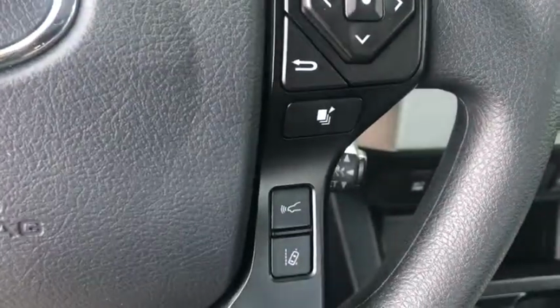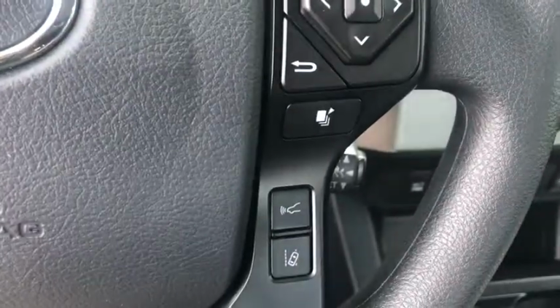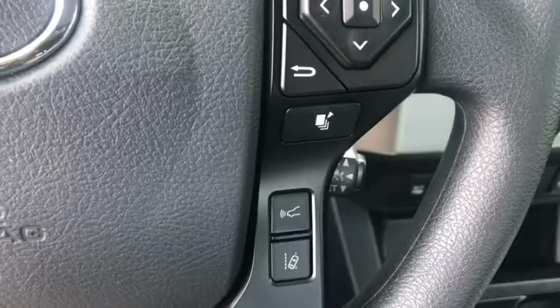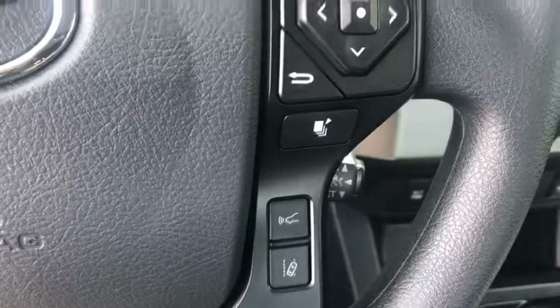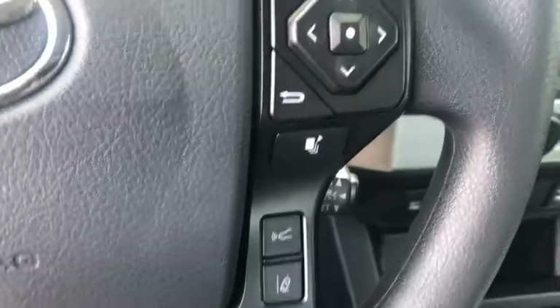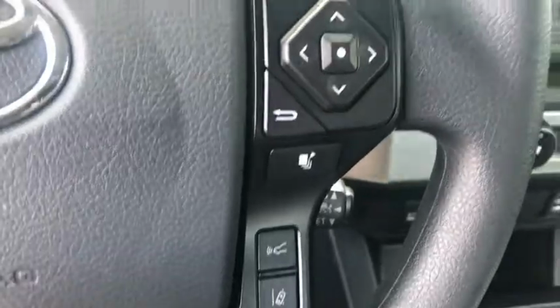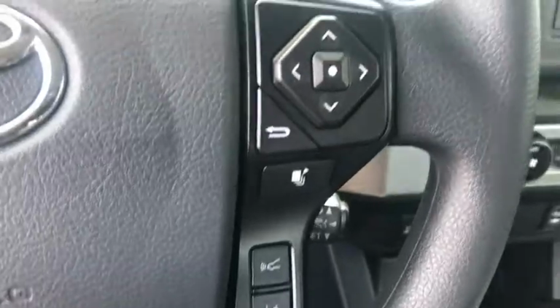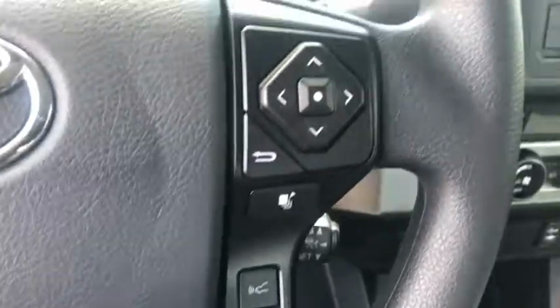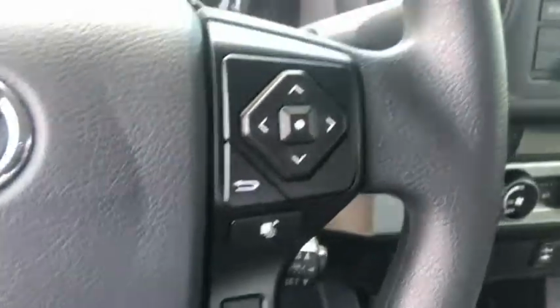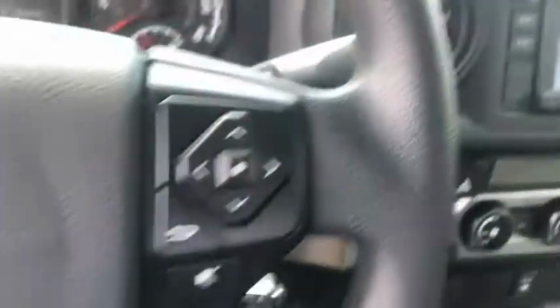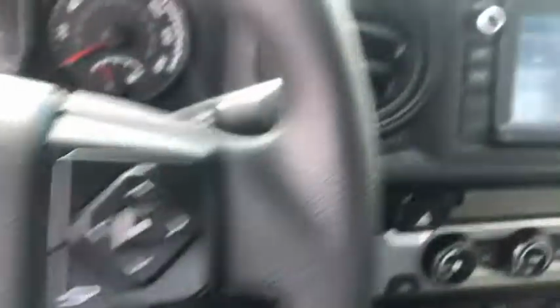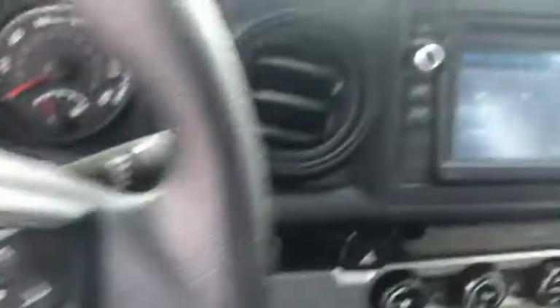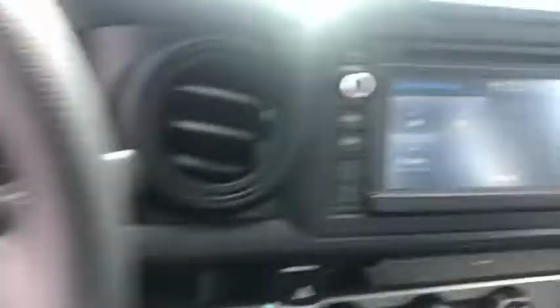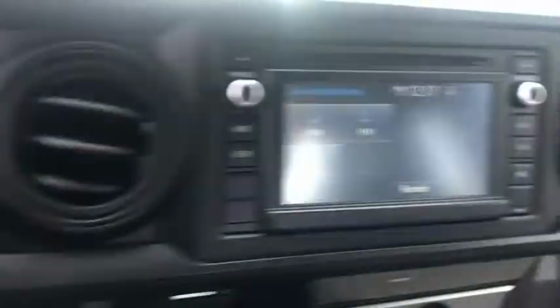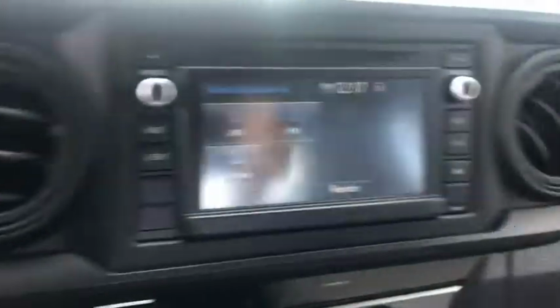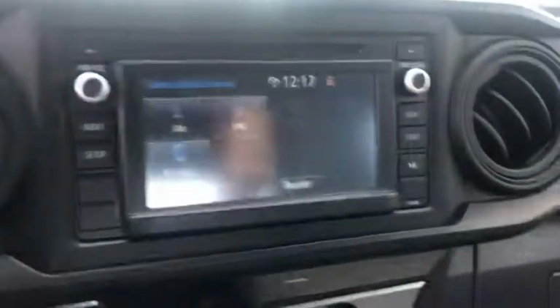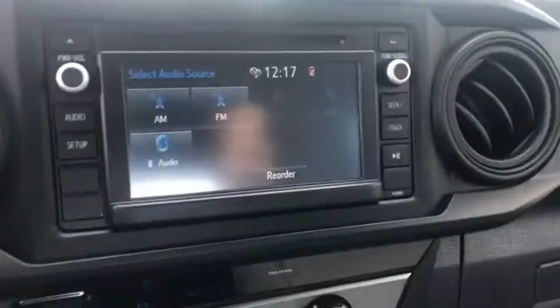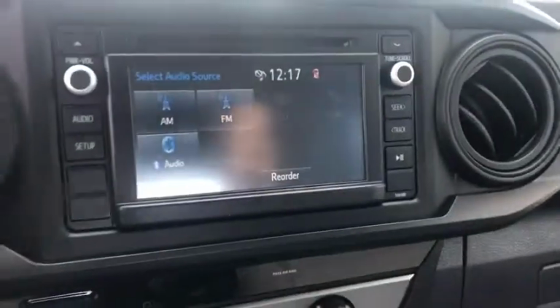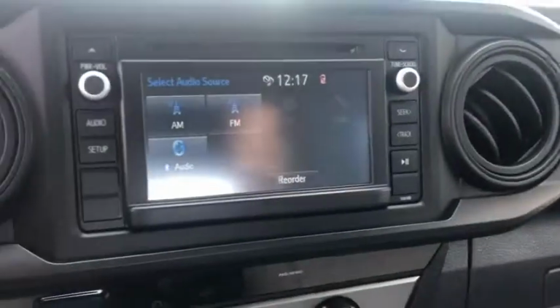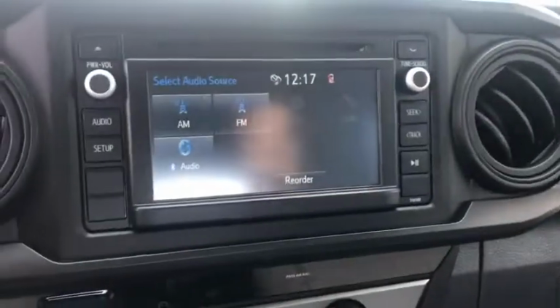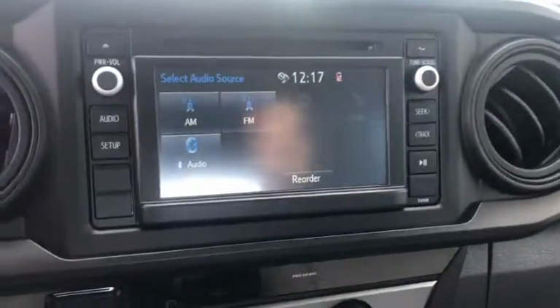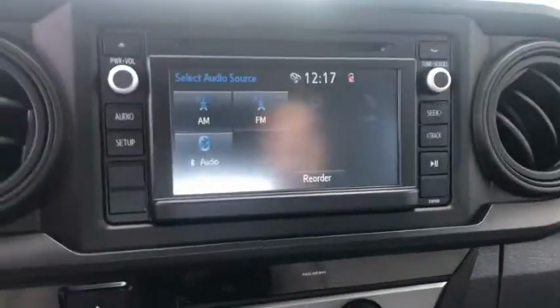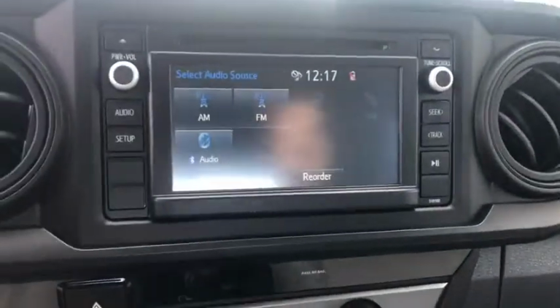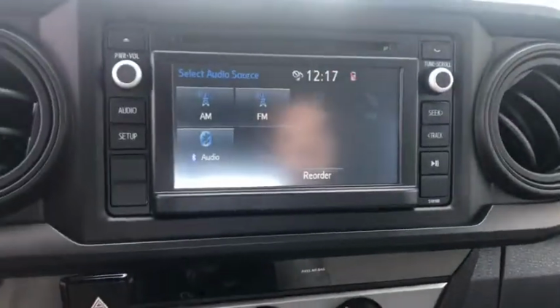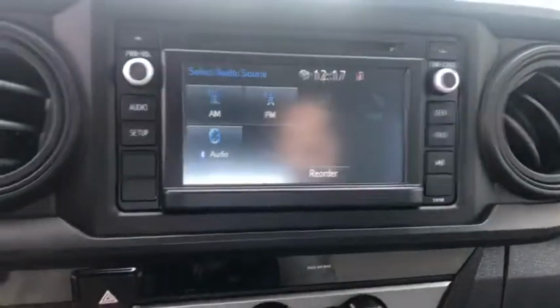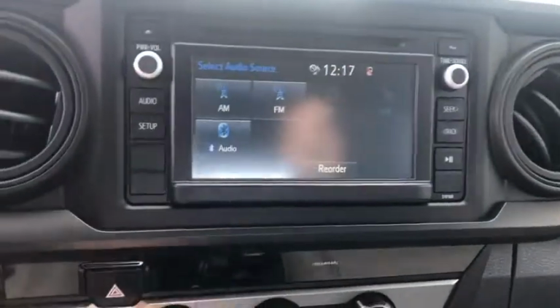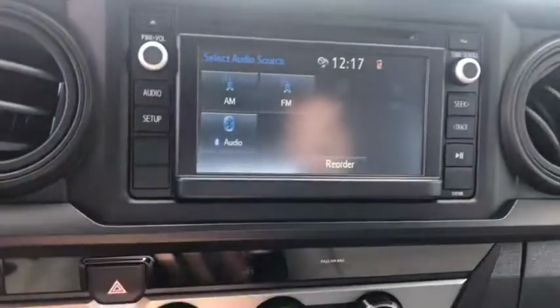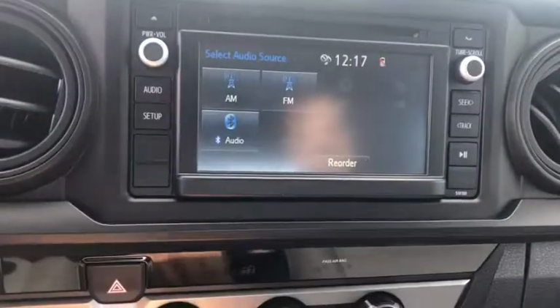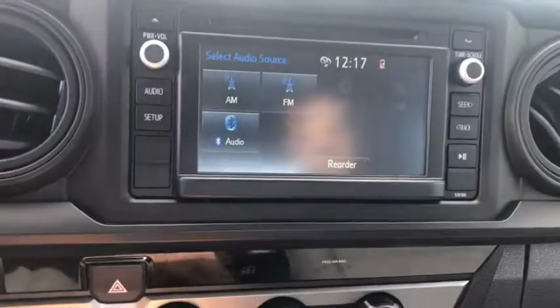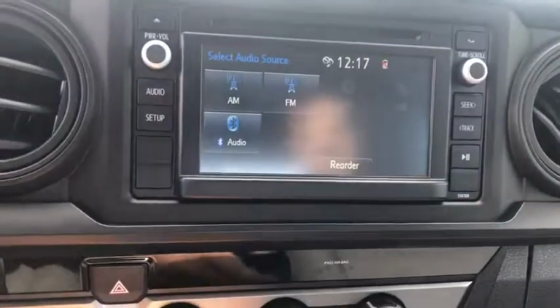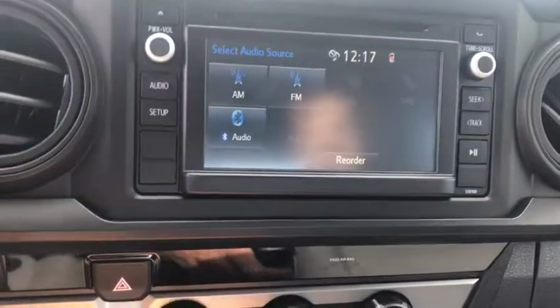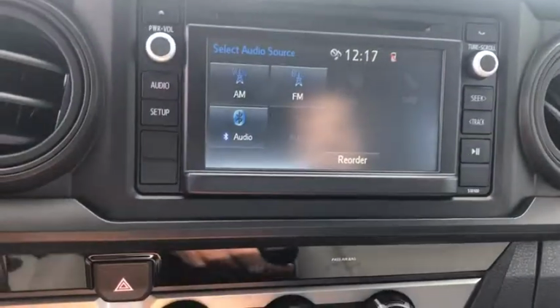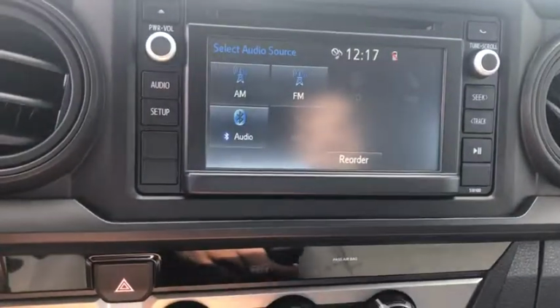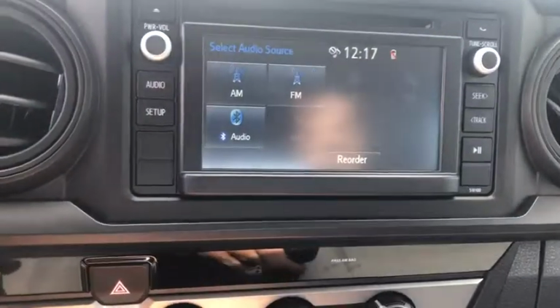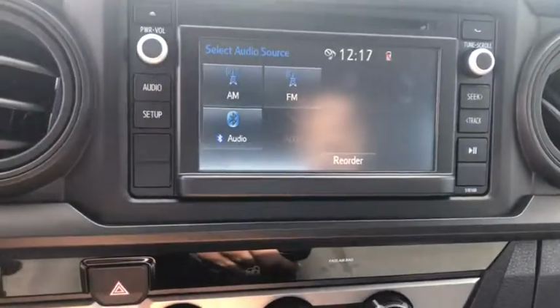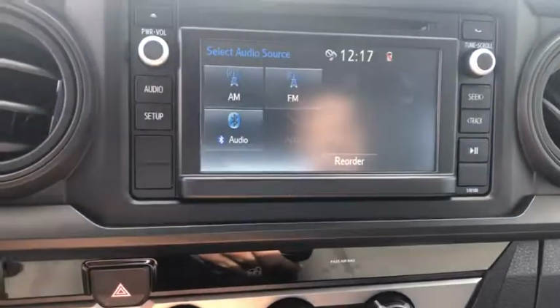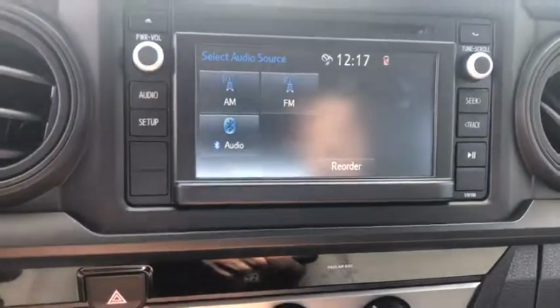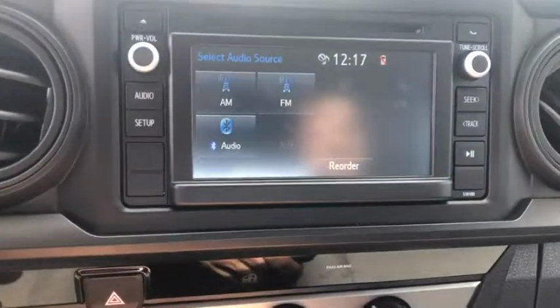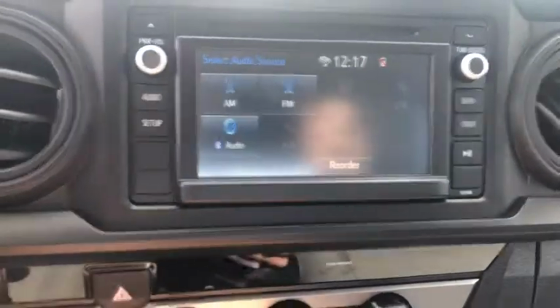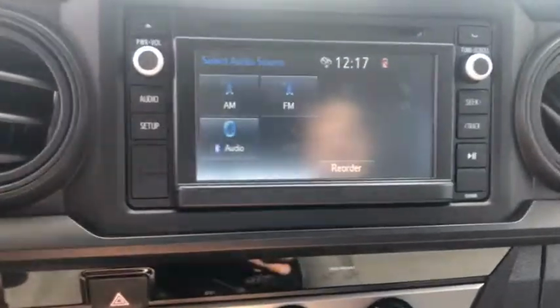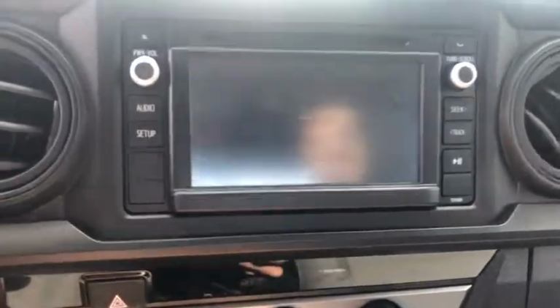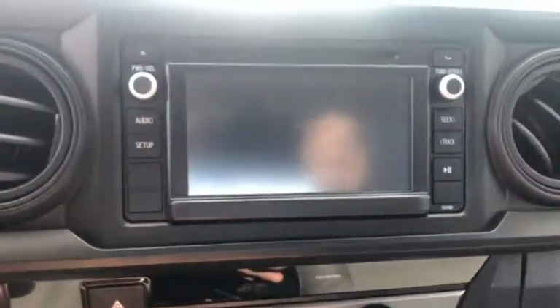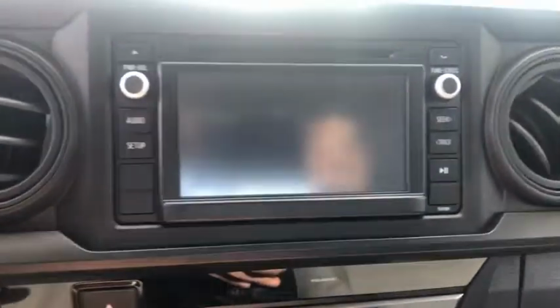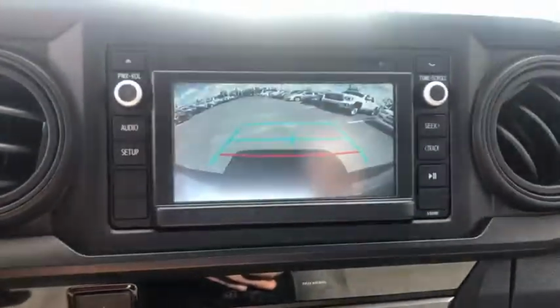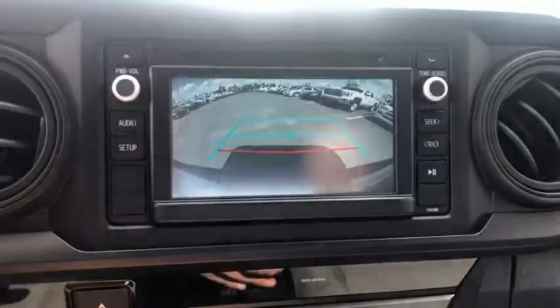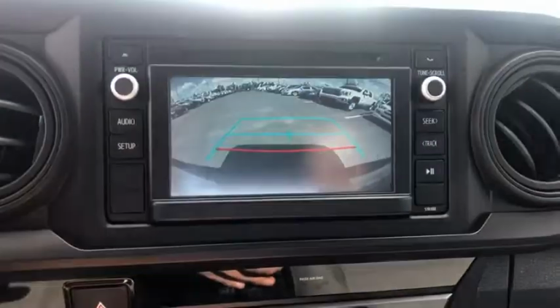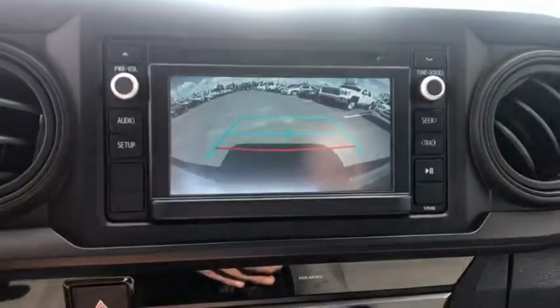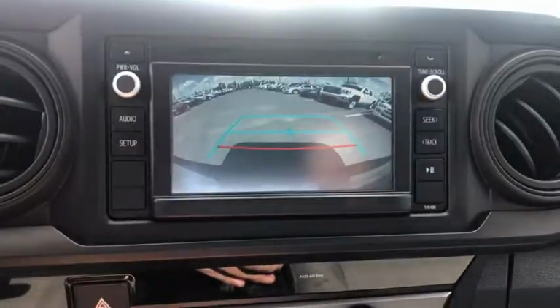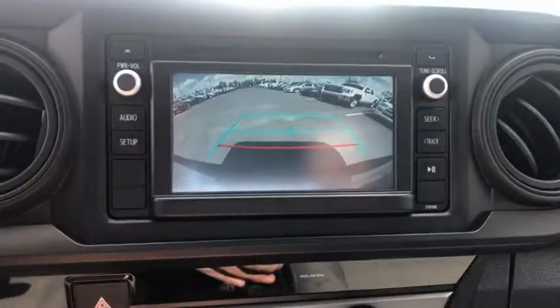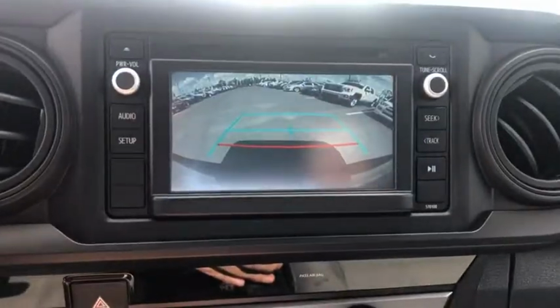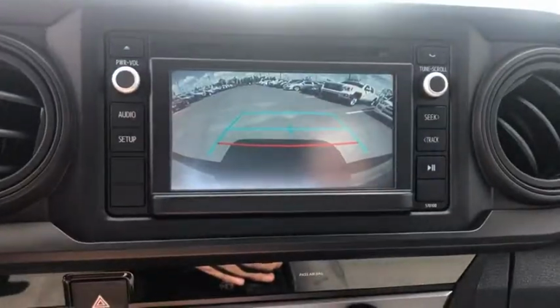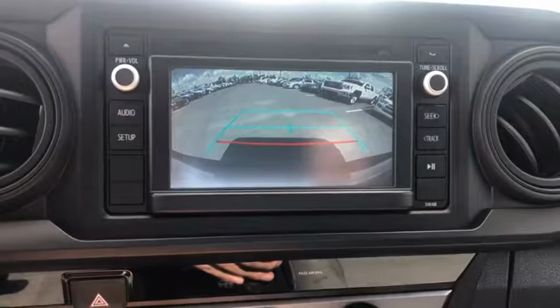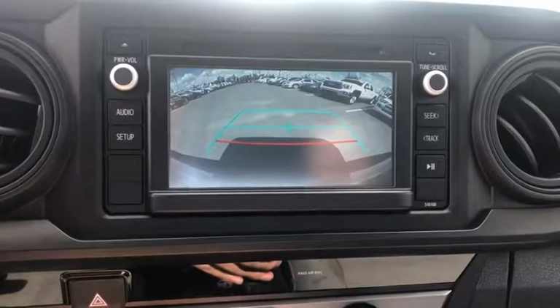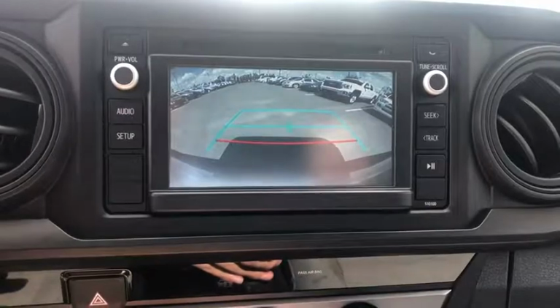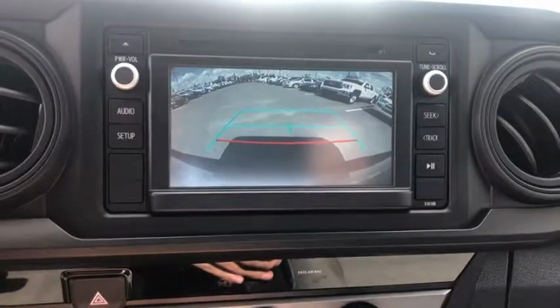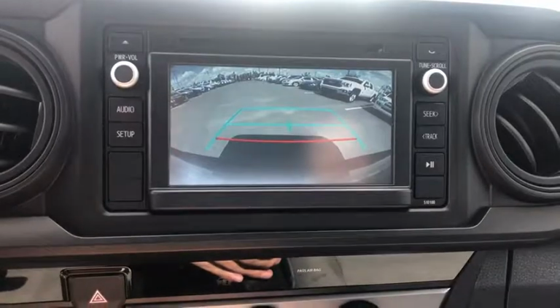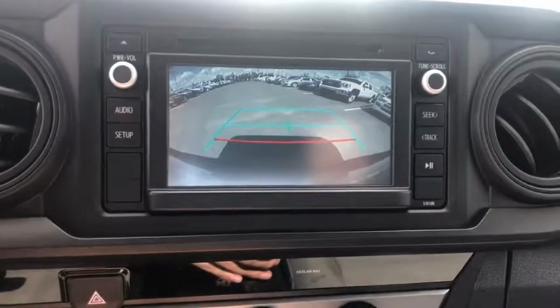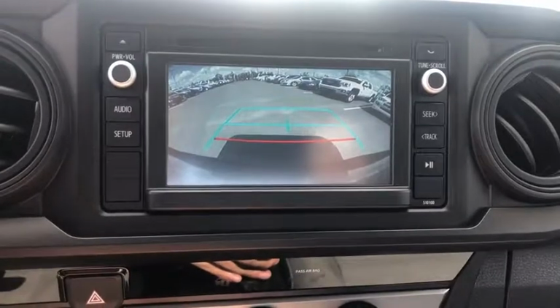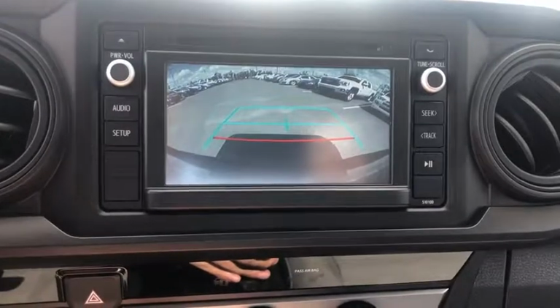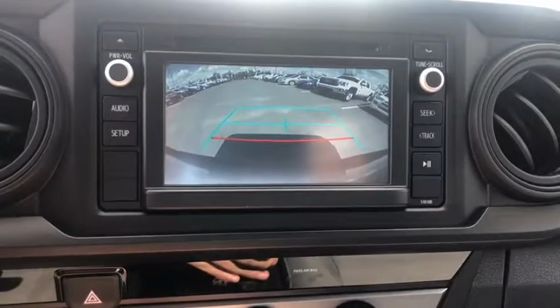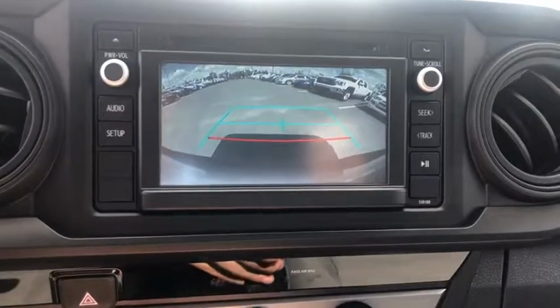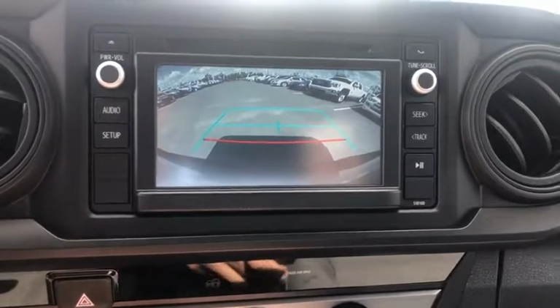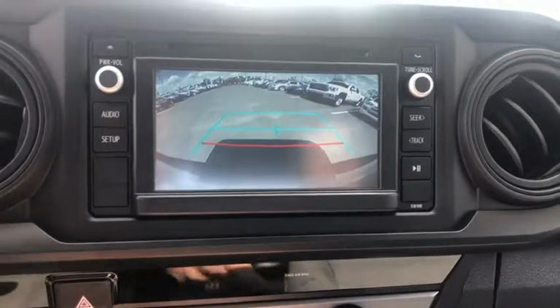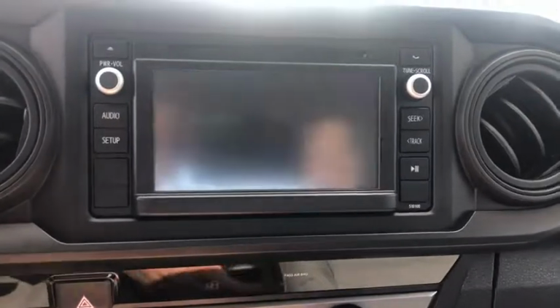Steel wheels, speed control, four-piece floor mat set, low tire pressure warning, and front wheel independent suspension.